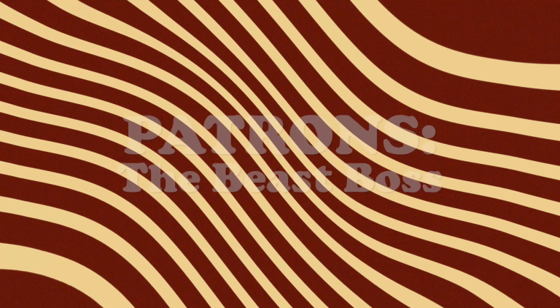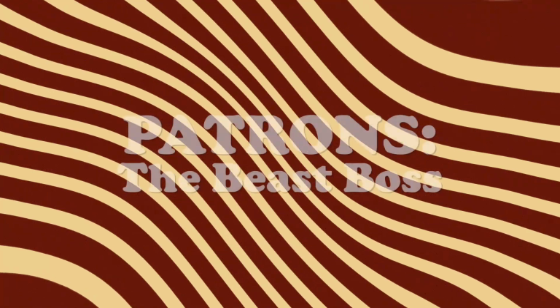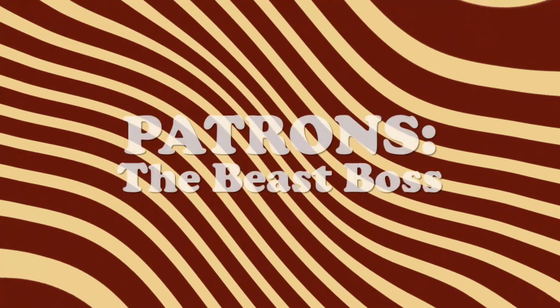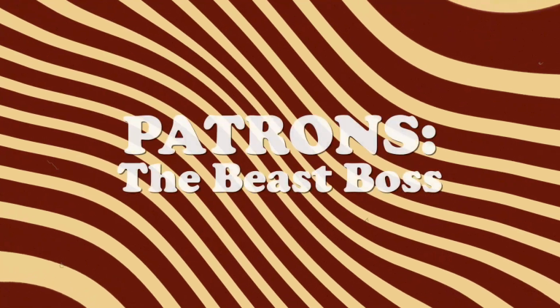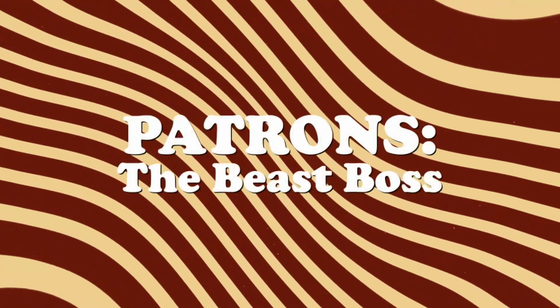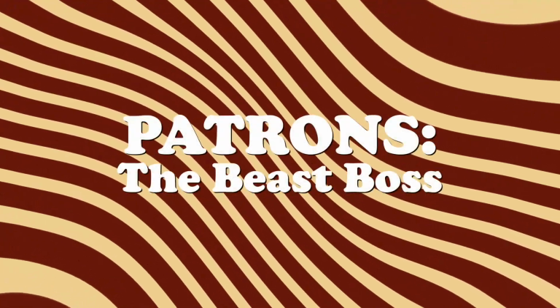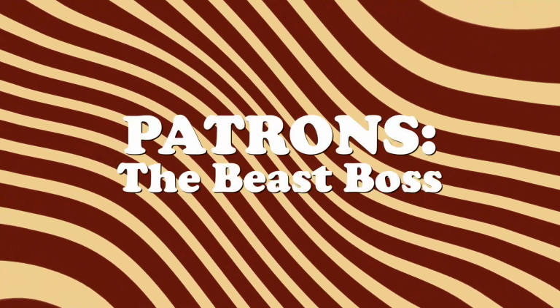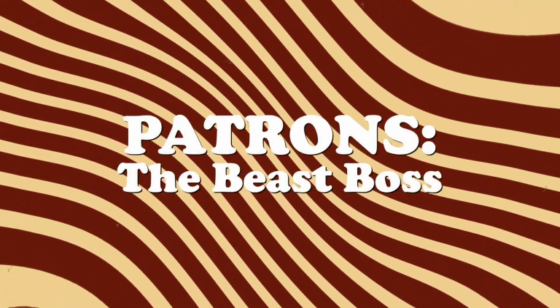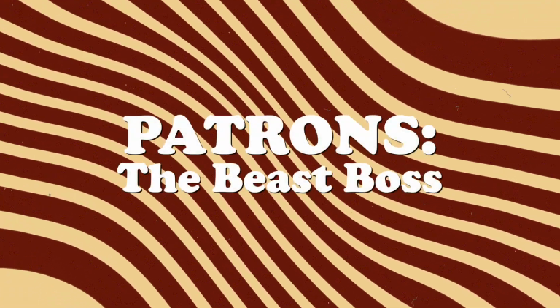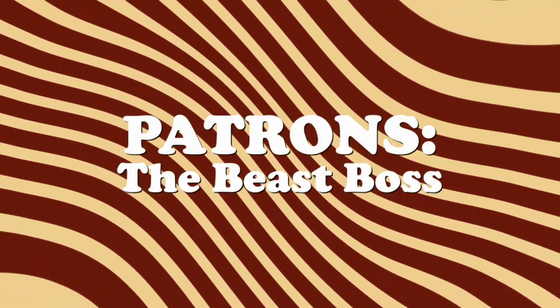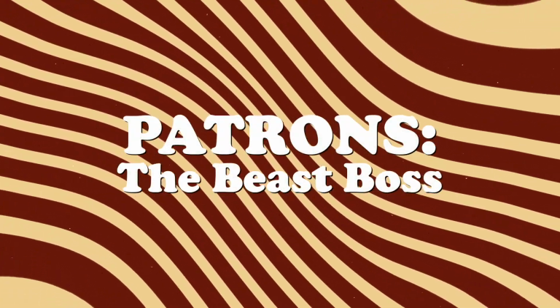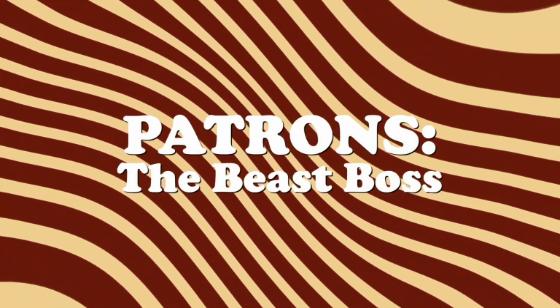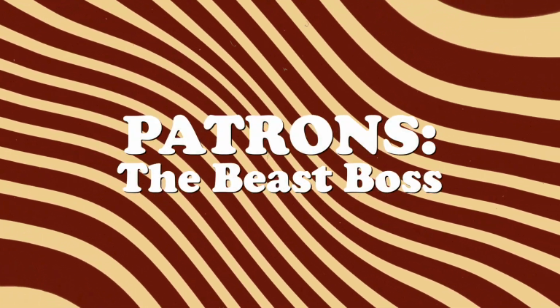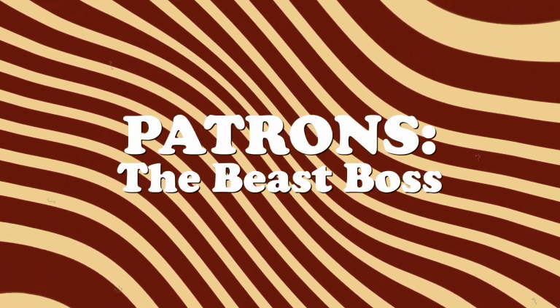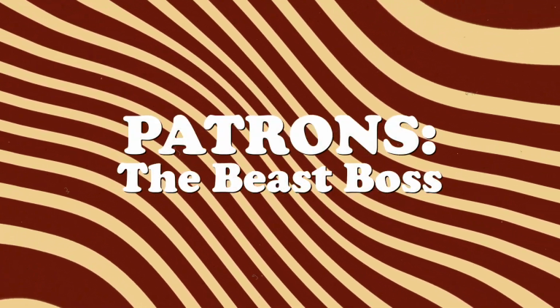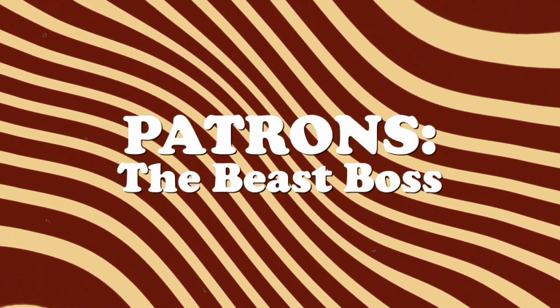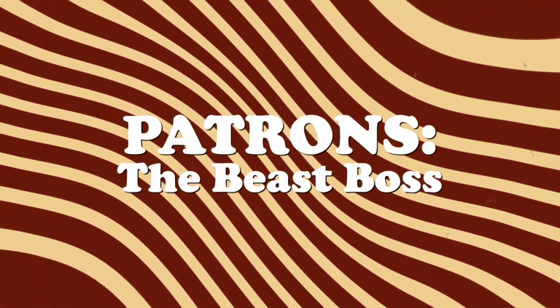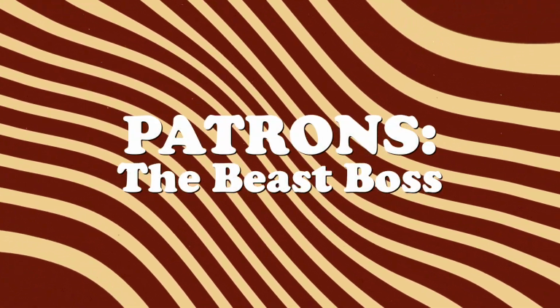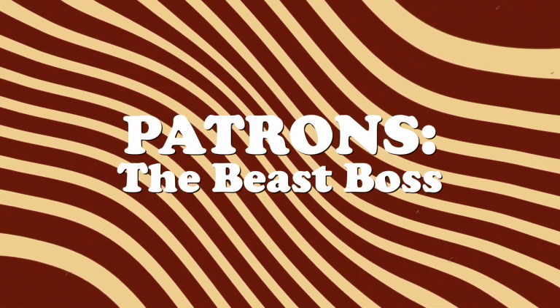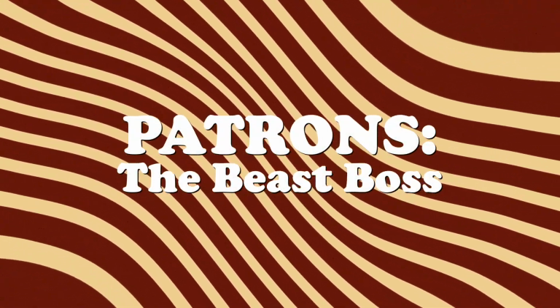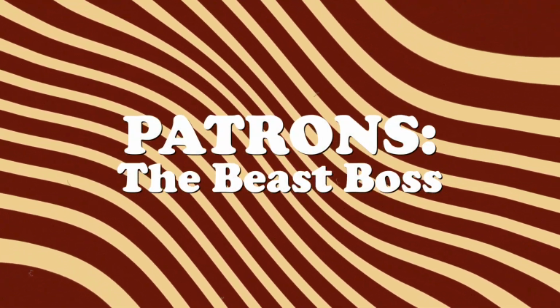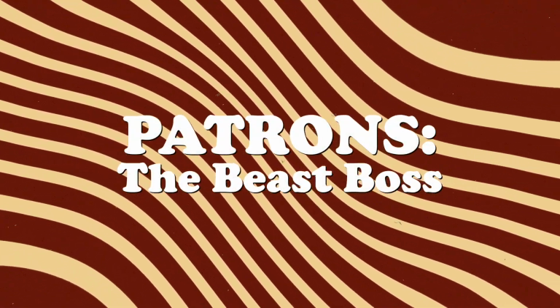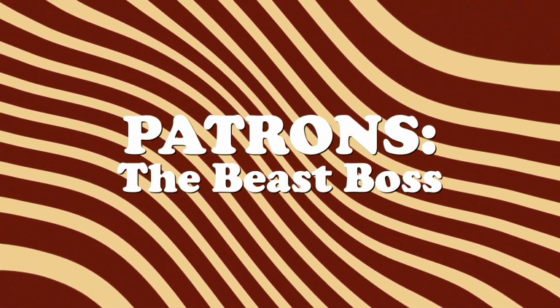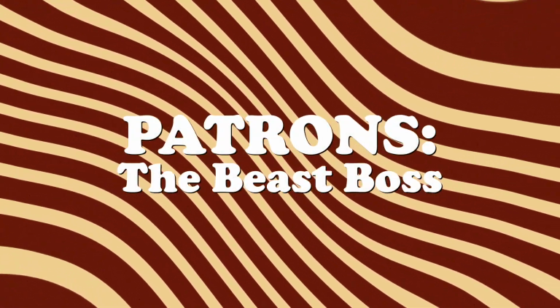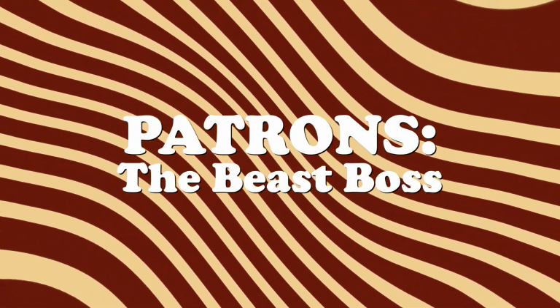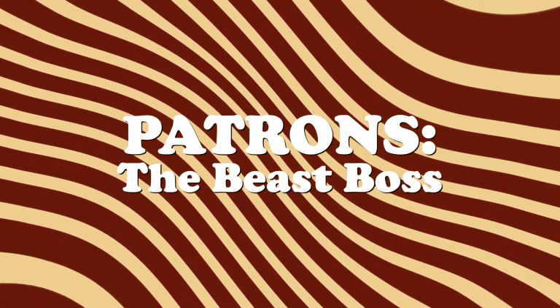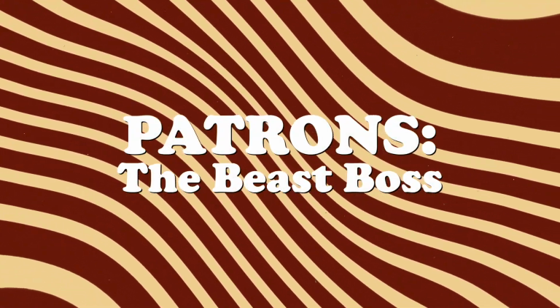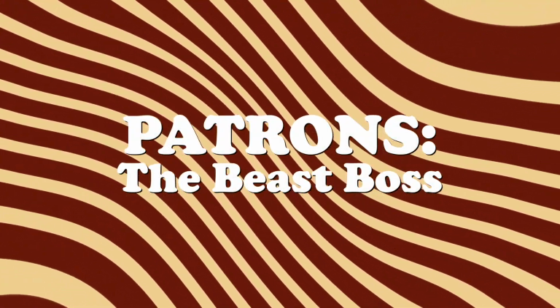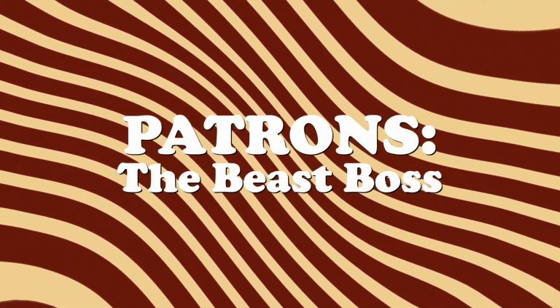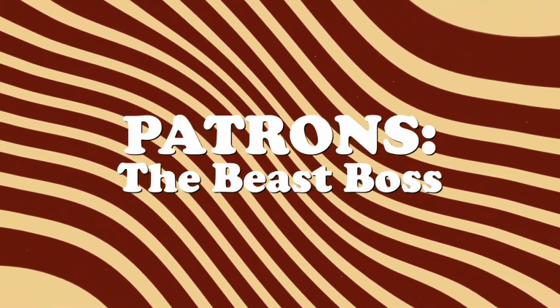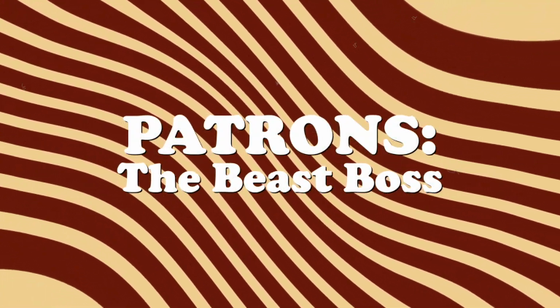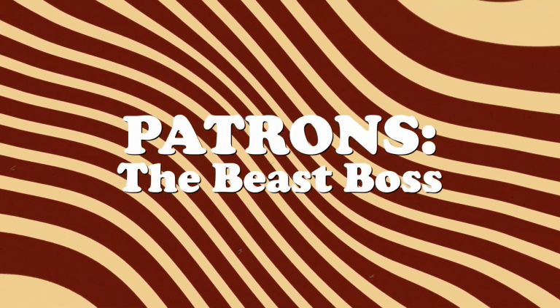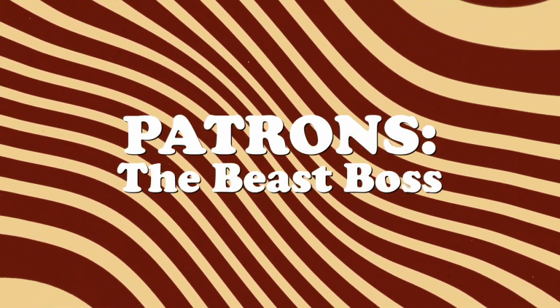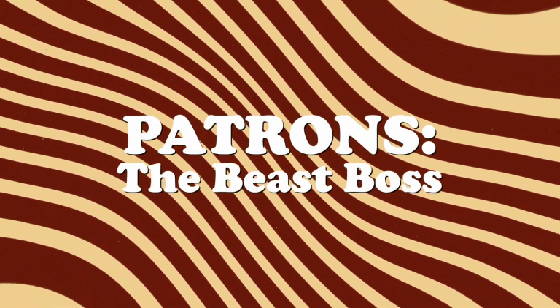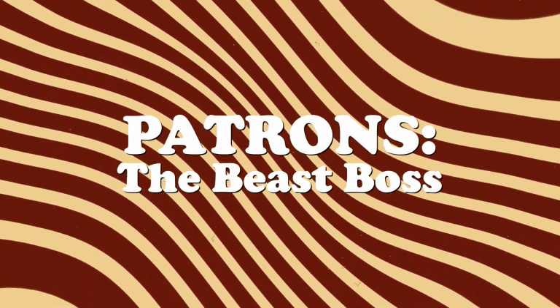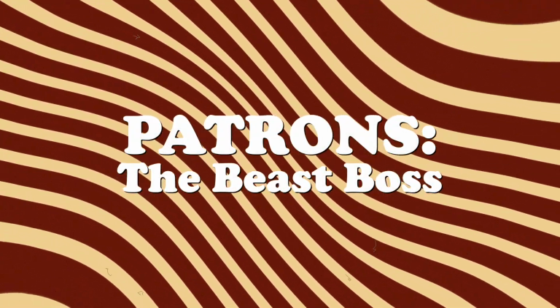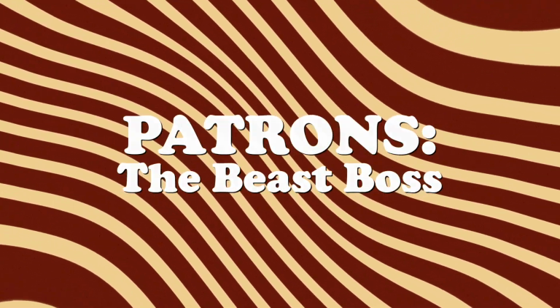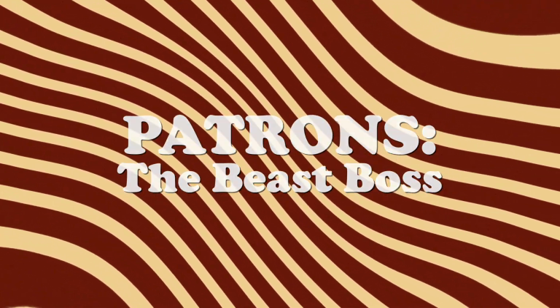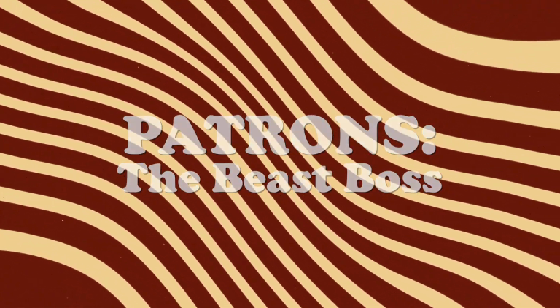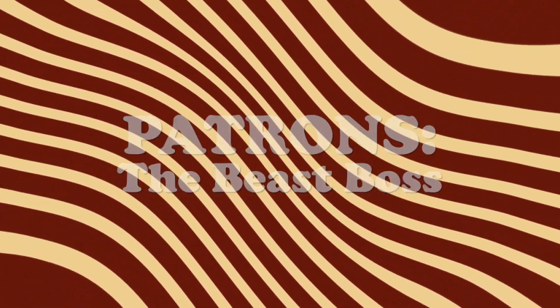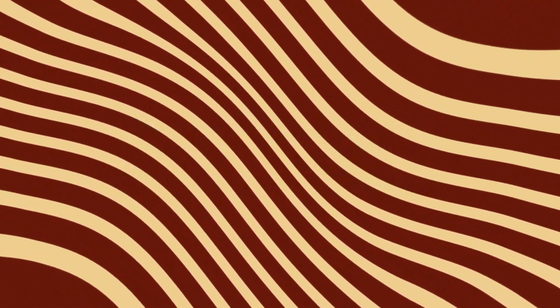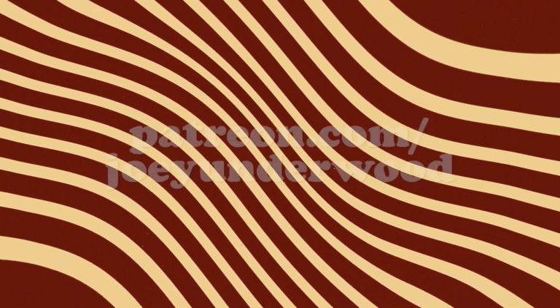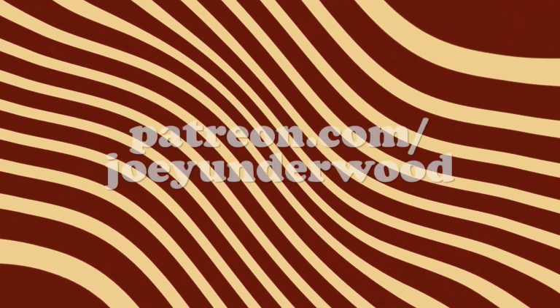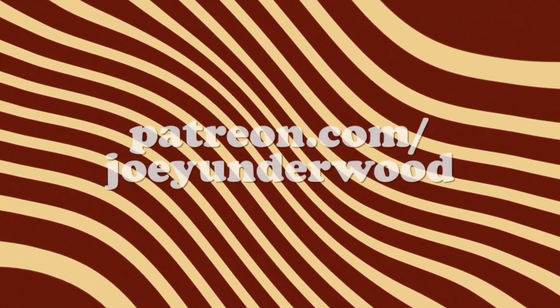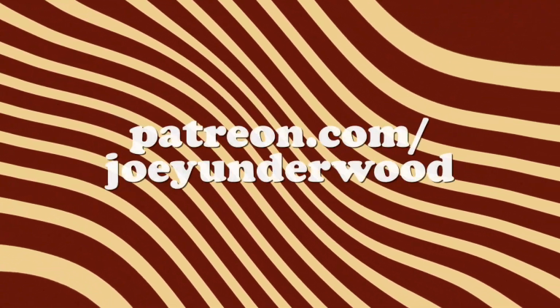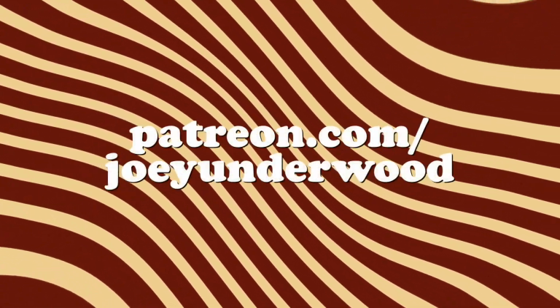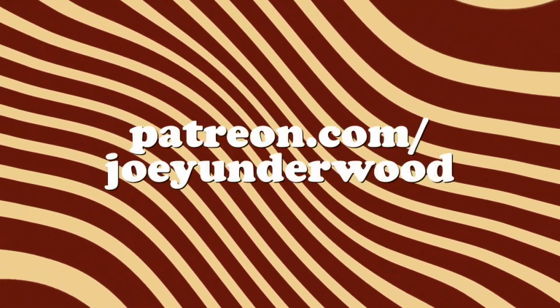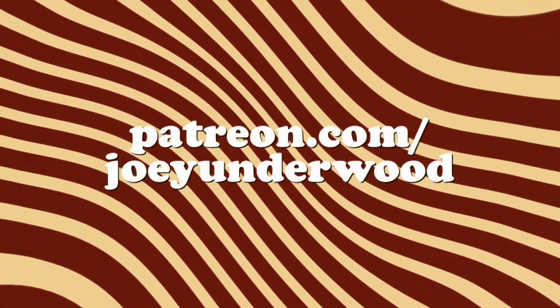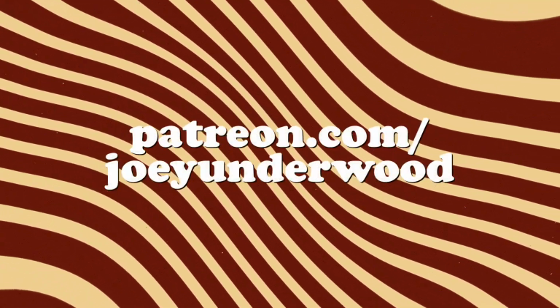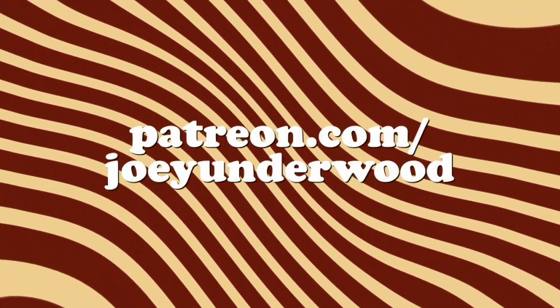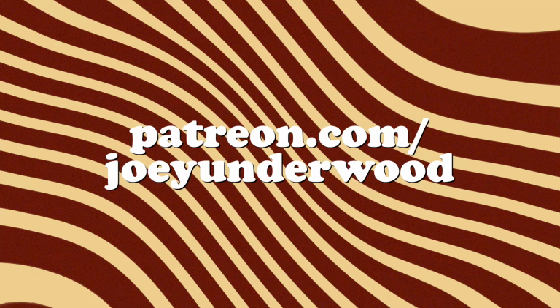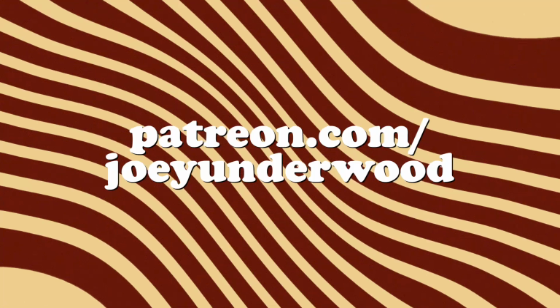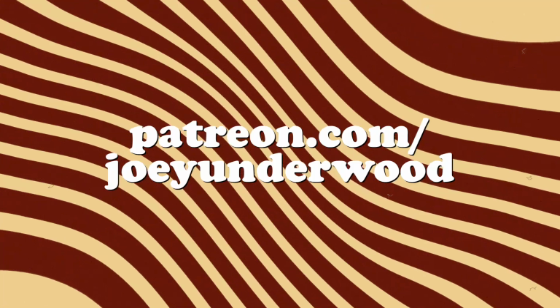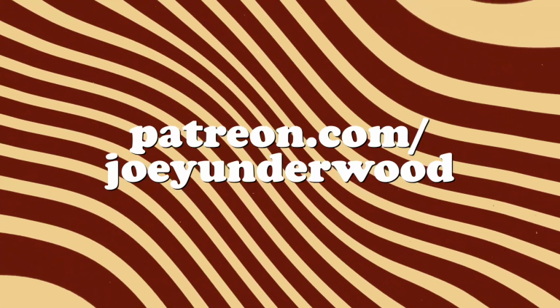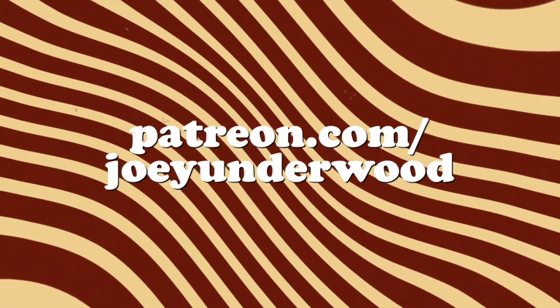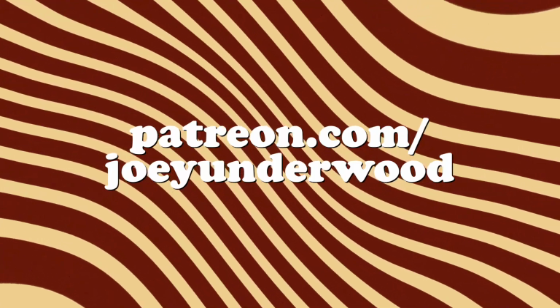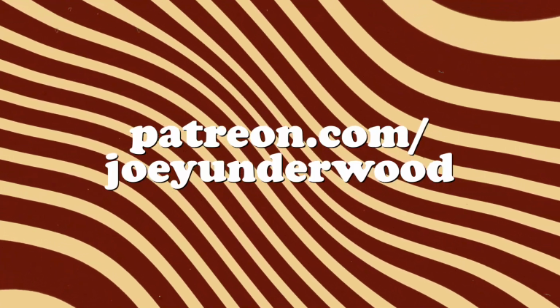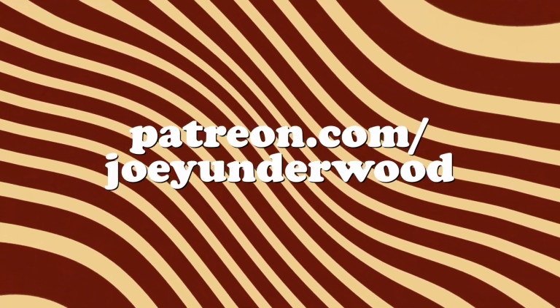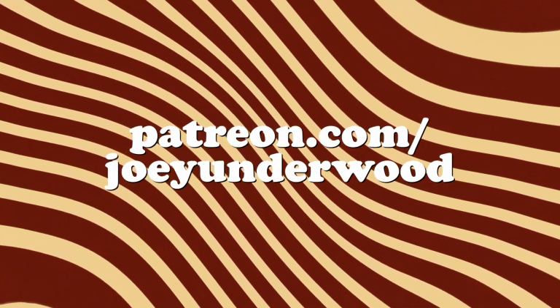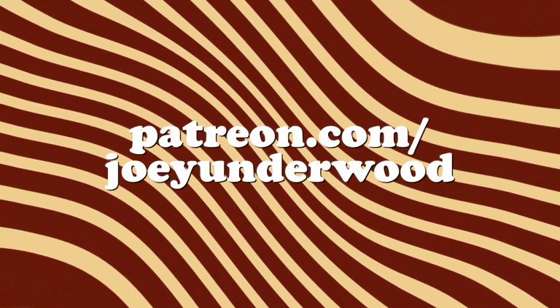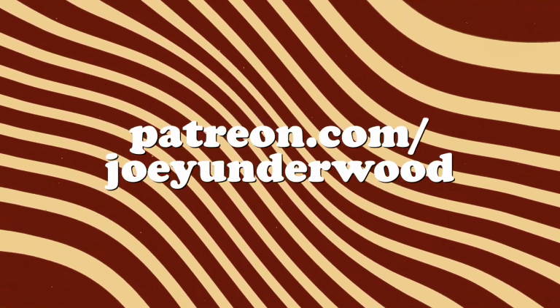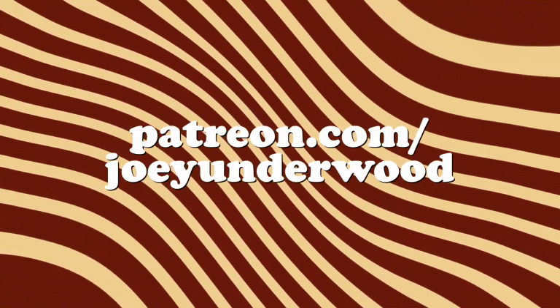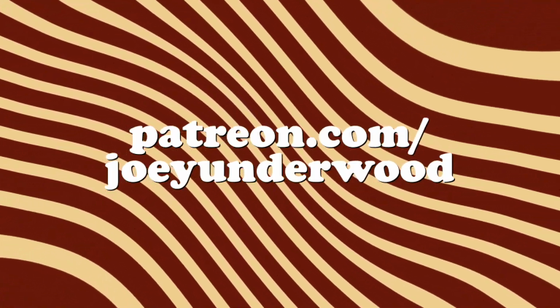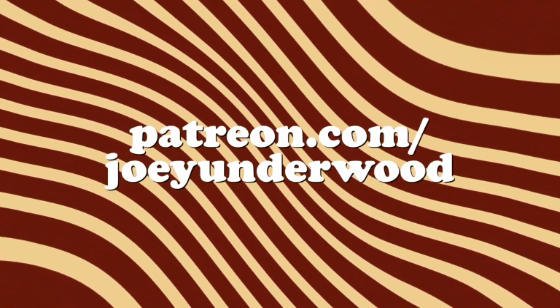Before this video begins, I'd just like to give an extra special thank you to my patron, The Beast Boss. Links to join the Patreon can be found in the description down below.